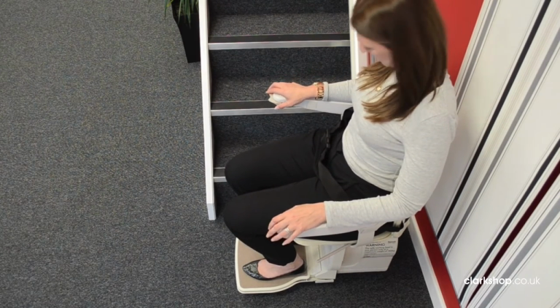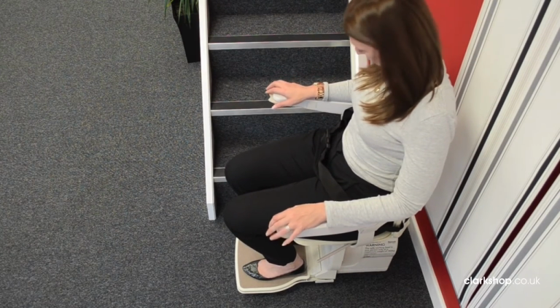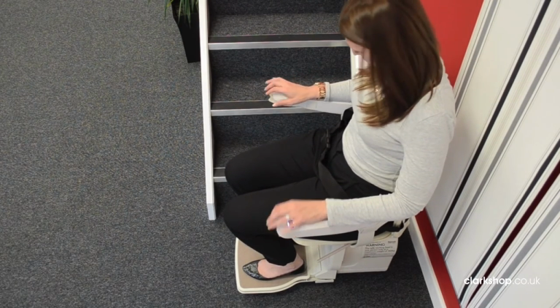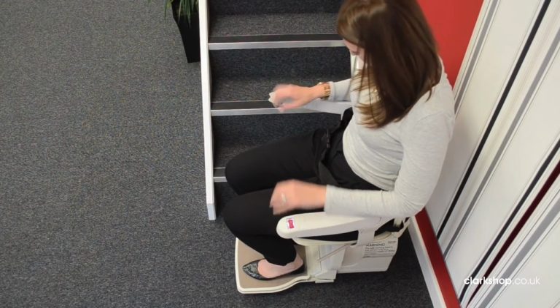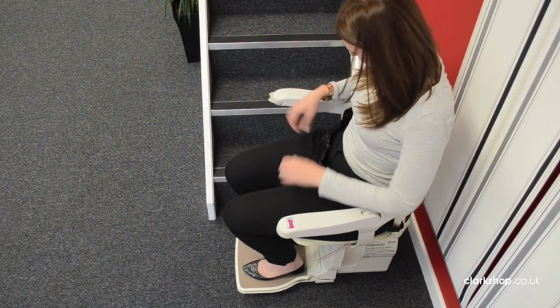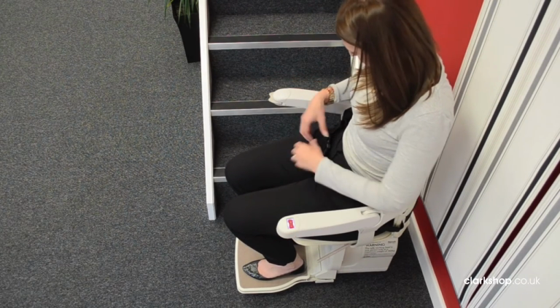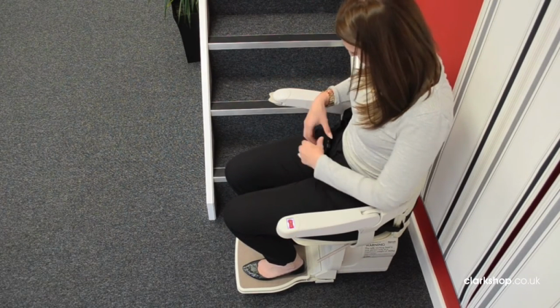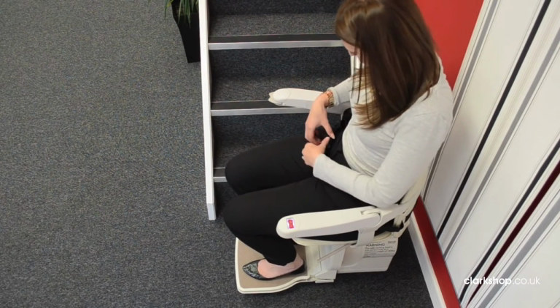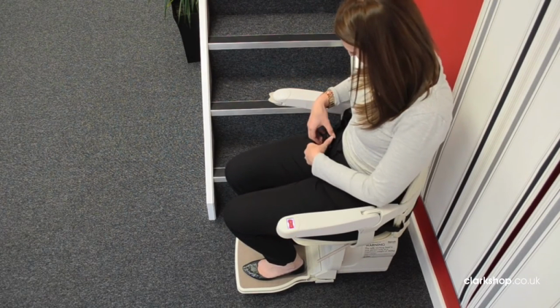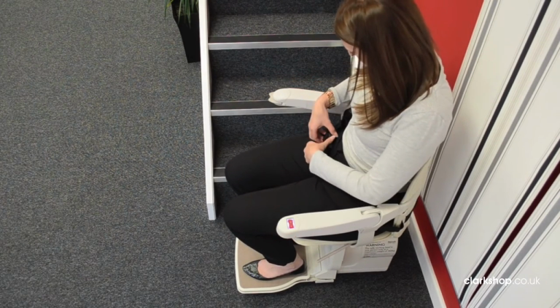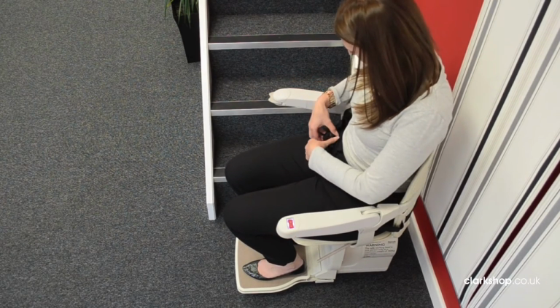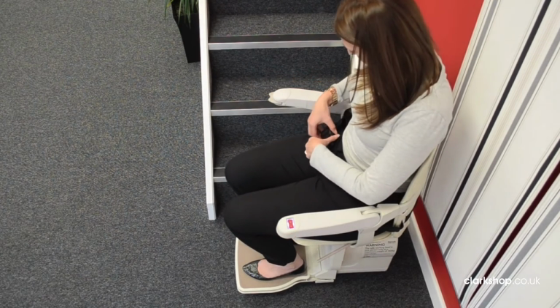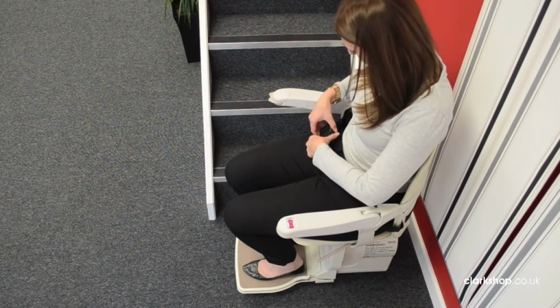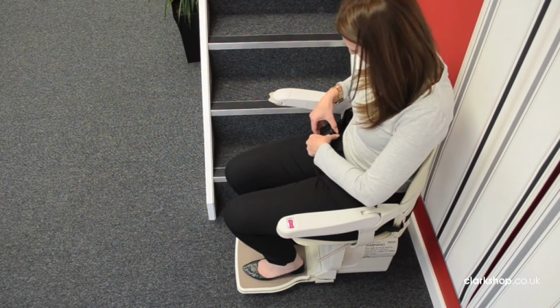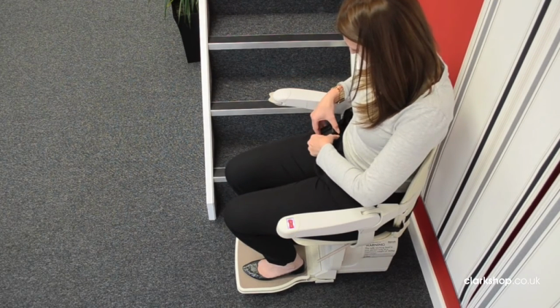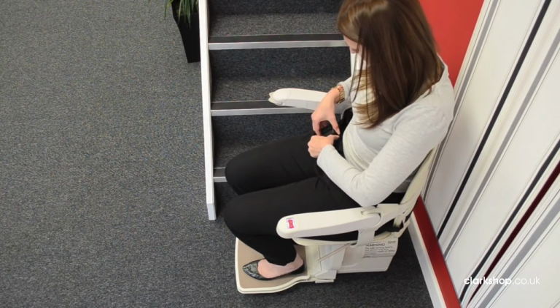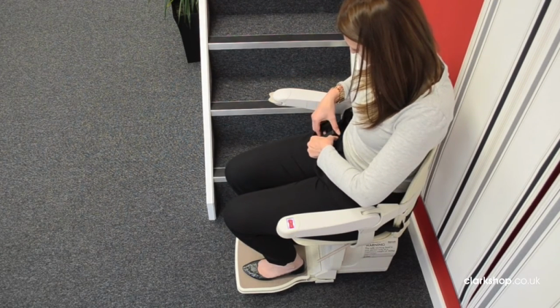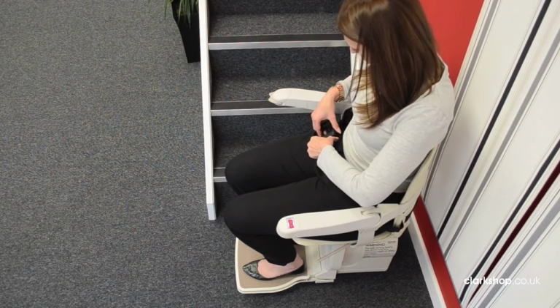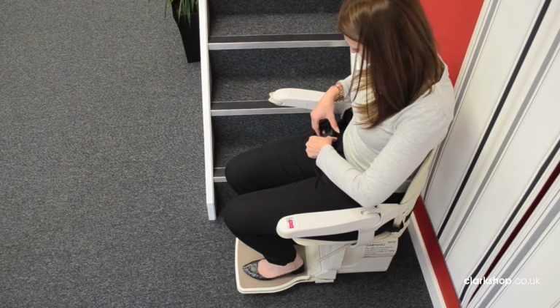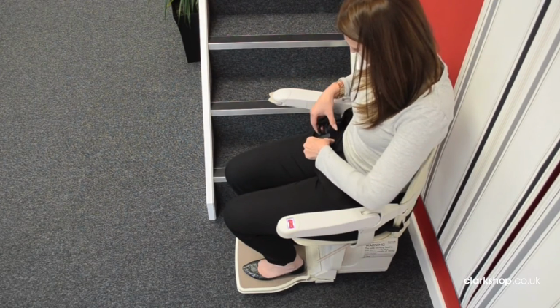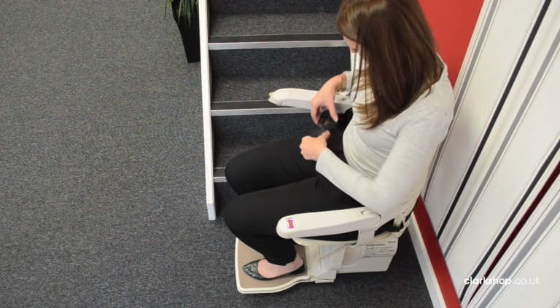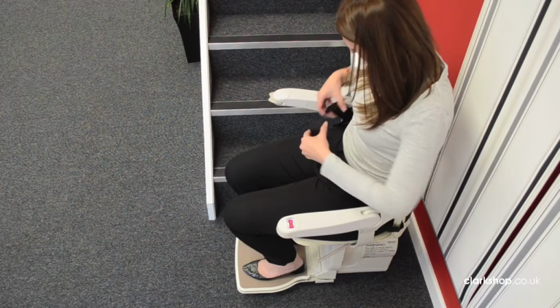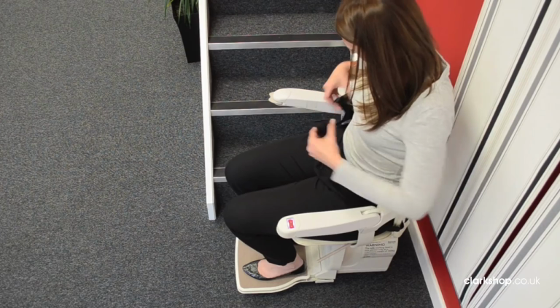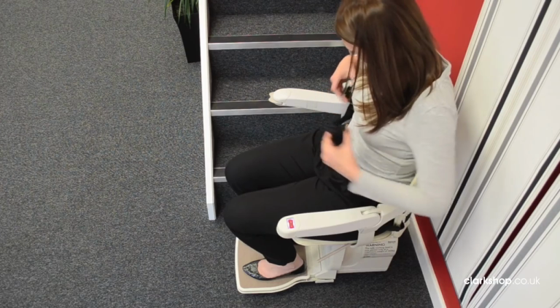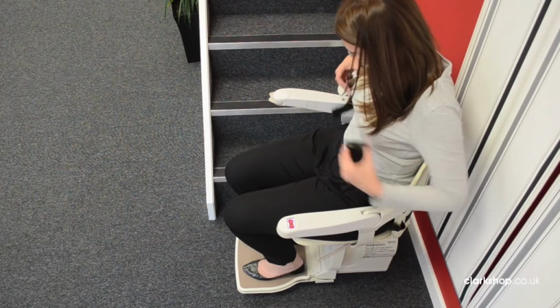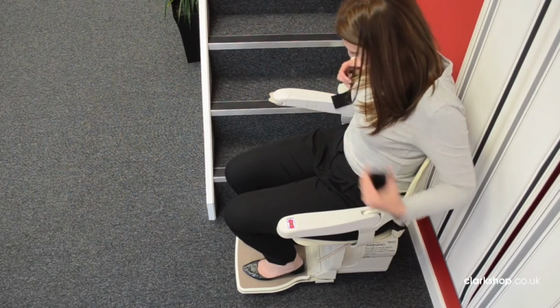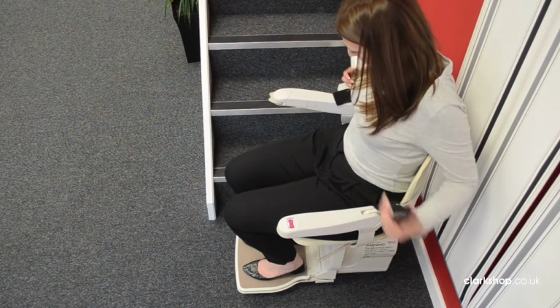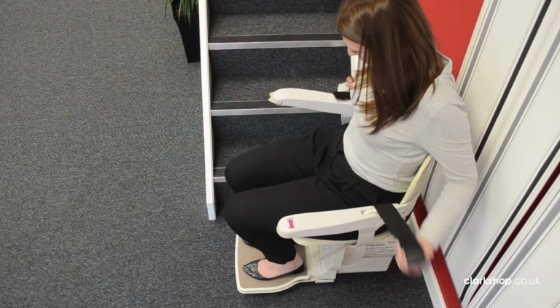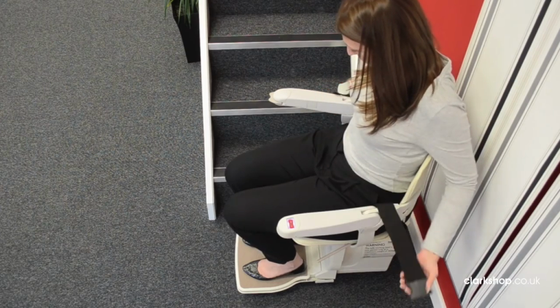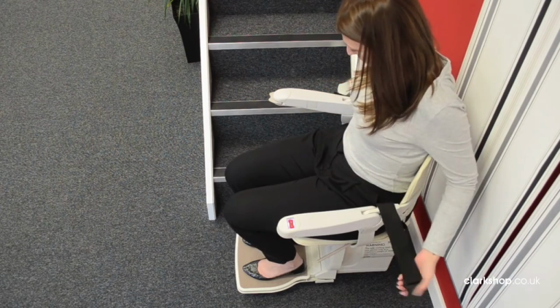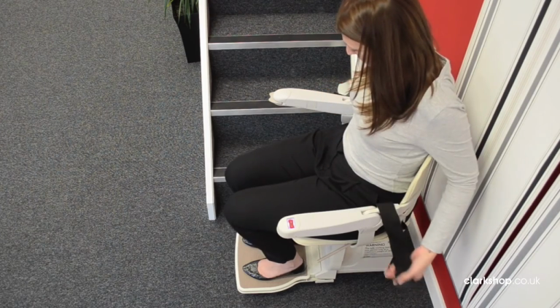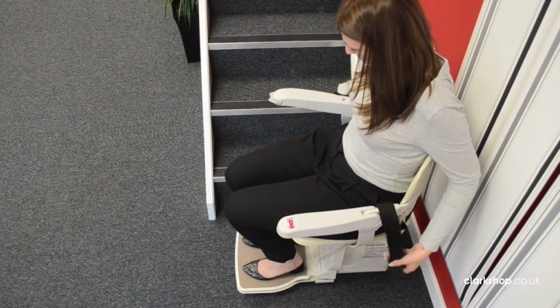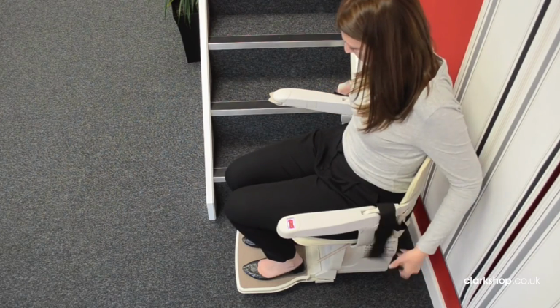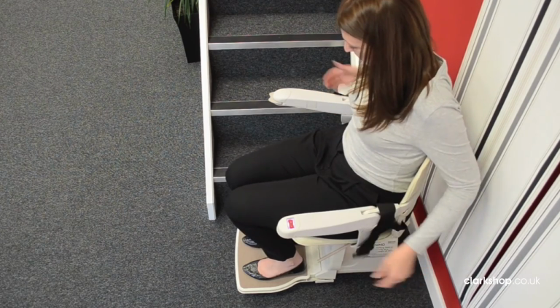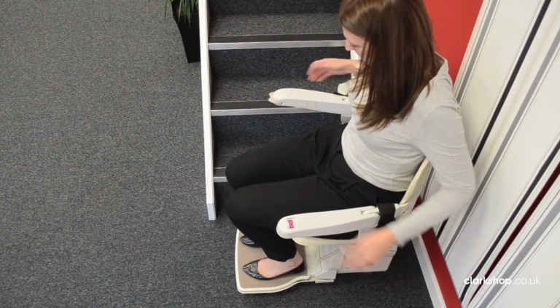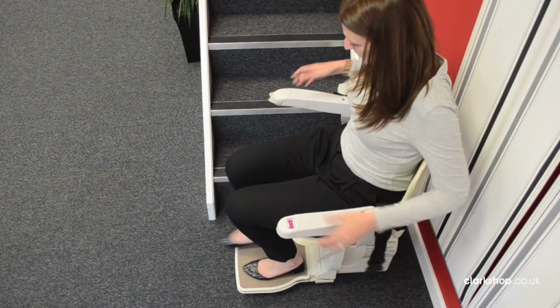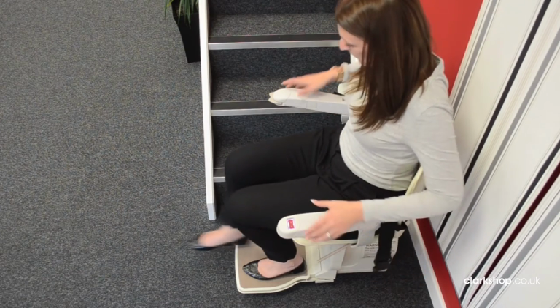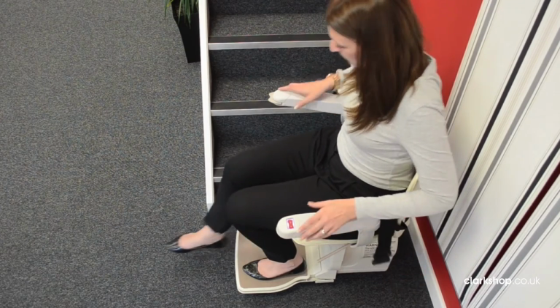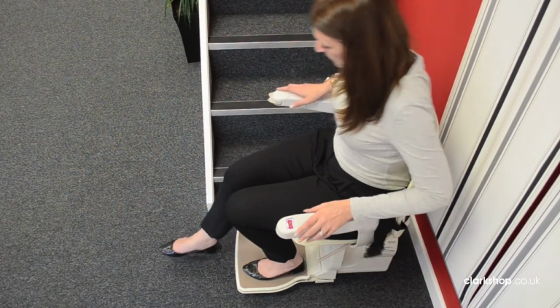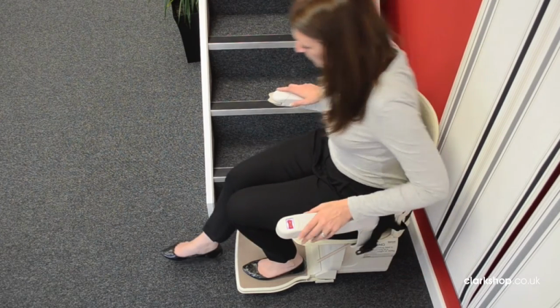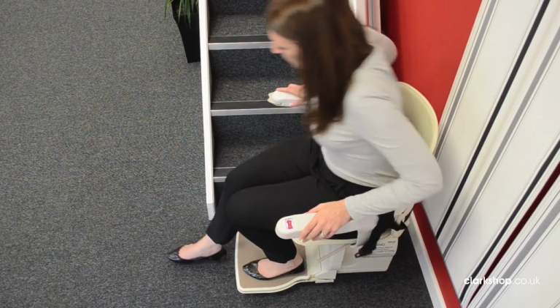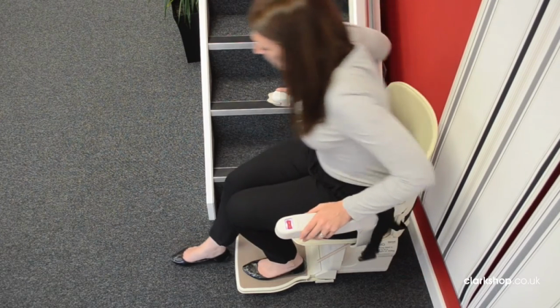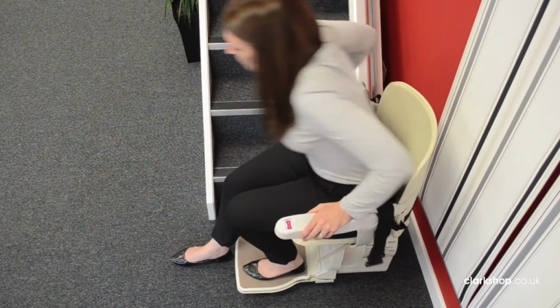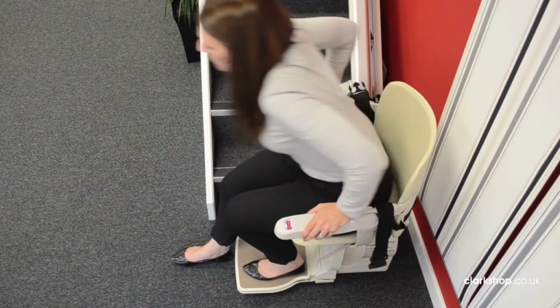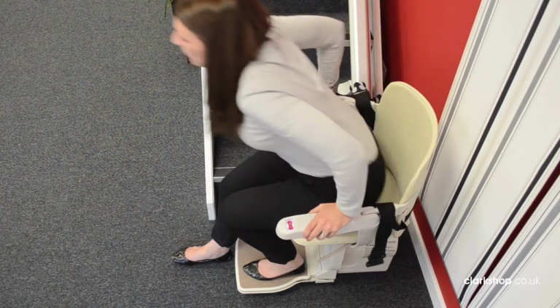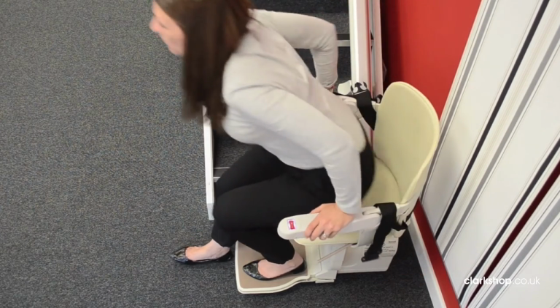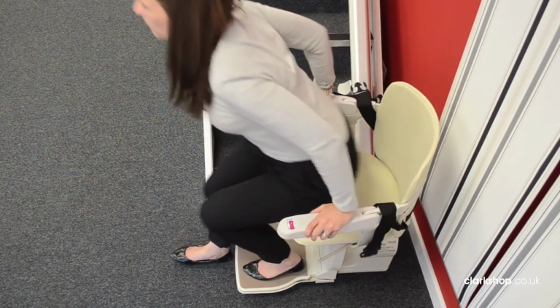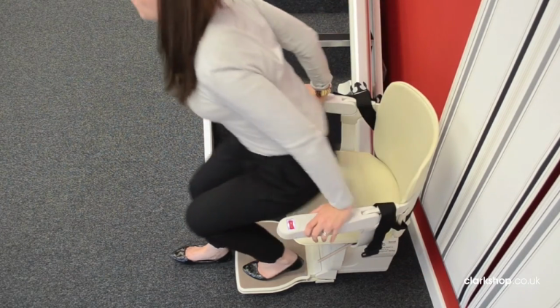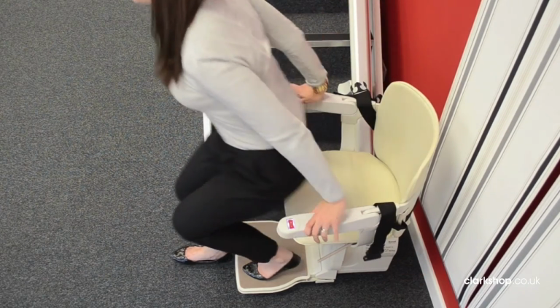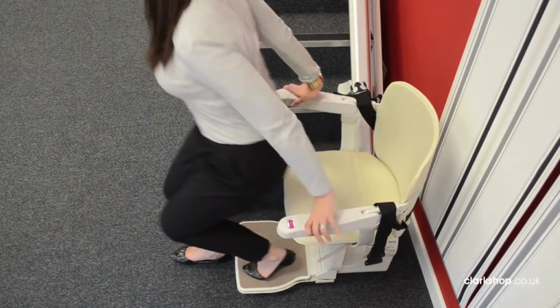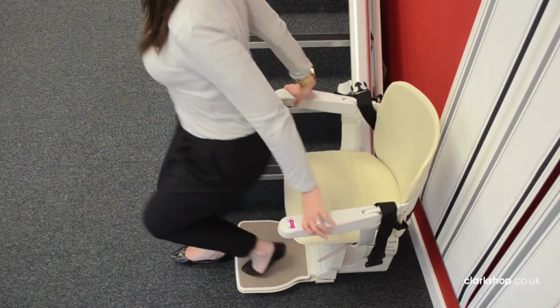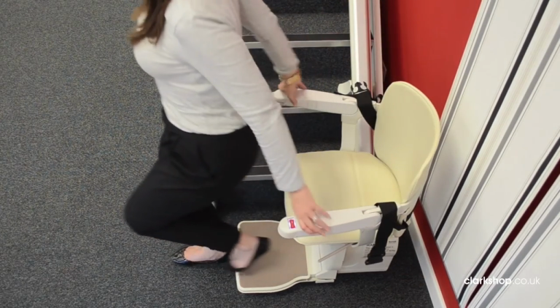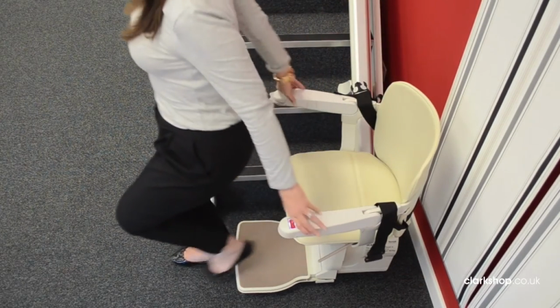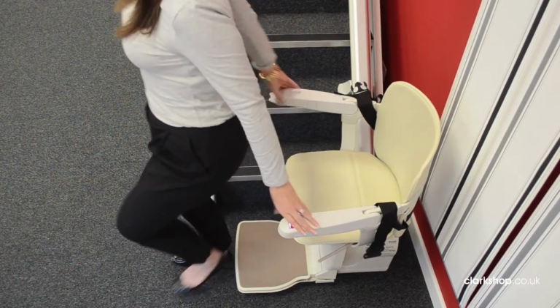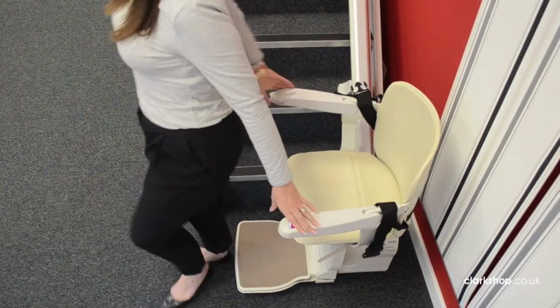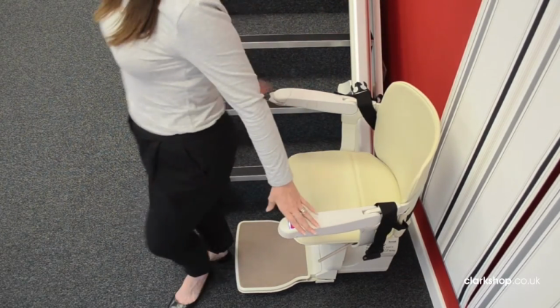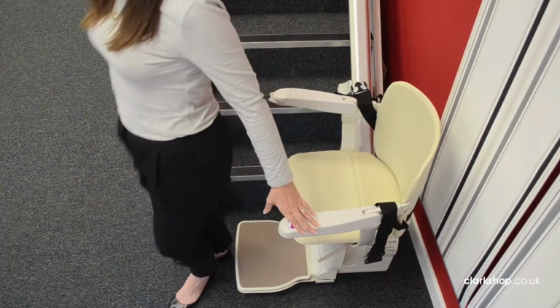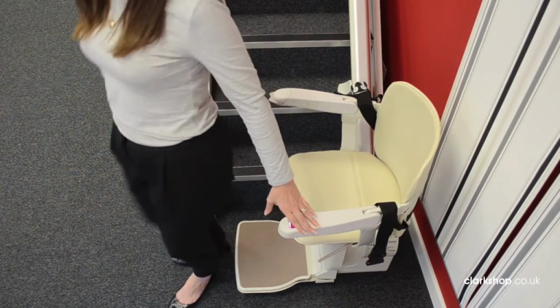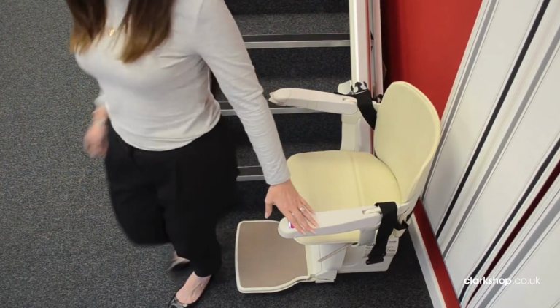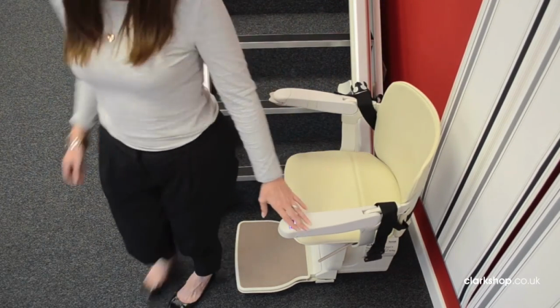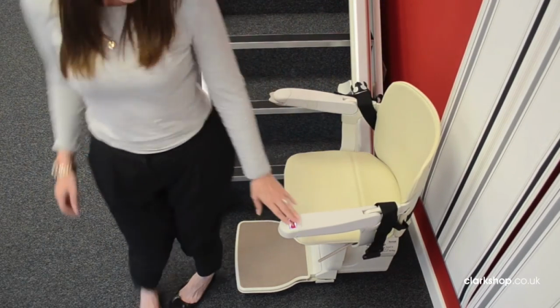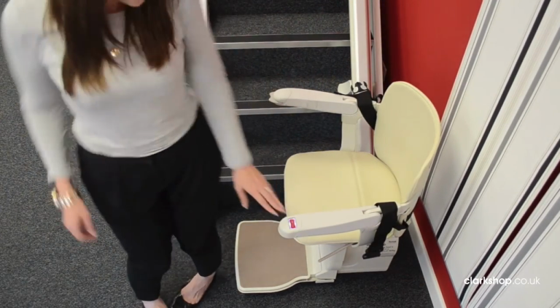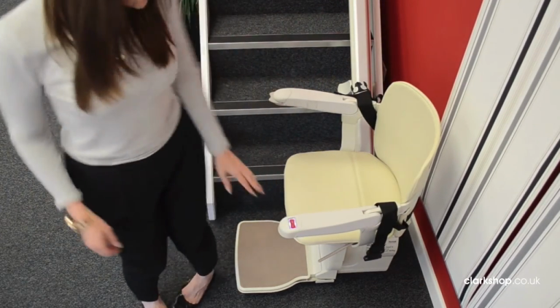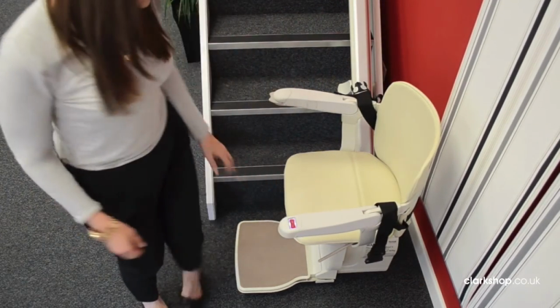Once you reach the end of the stairs simply undo your safety belt, exit and fold up the seat, arms and footplate.